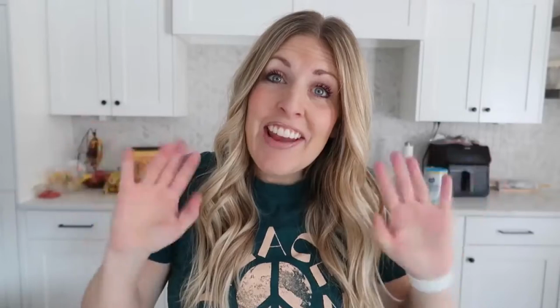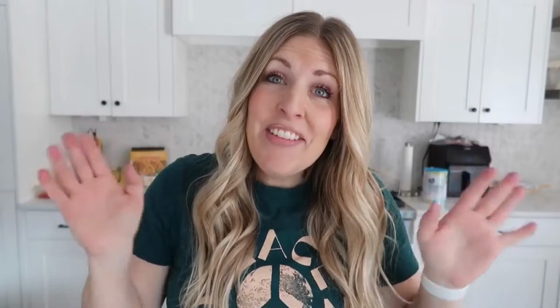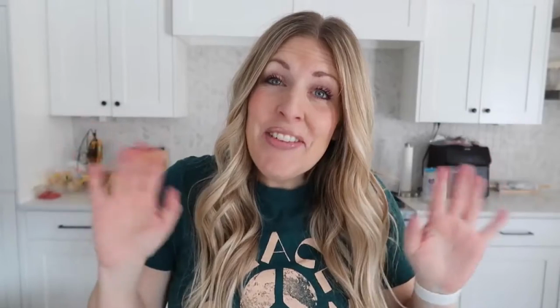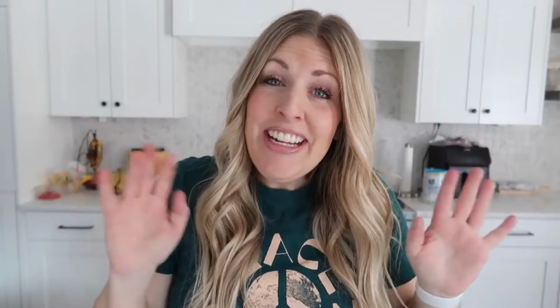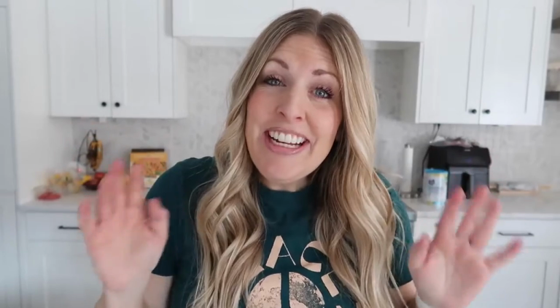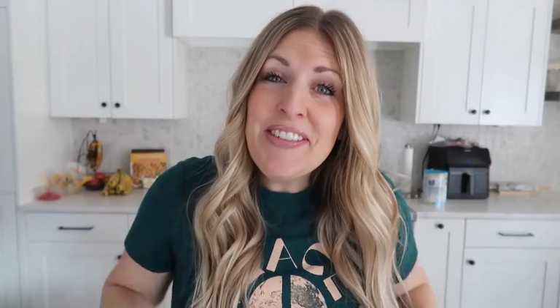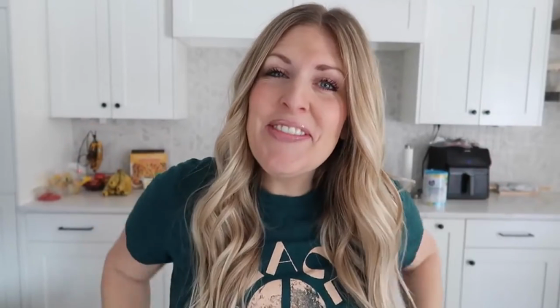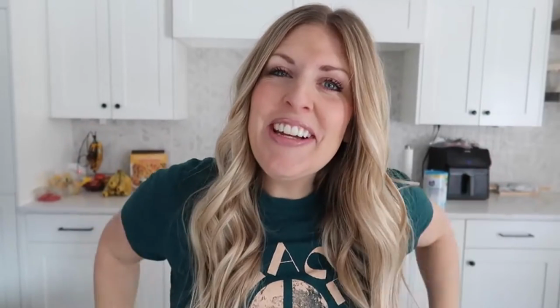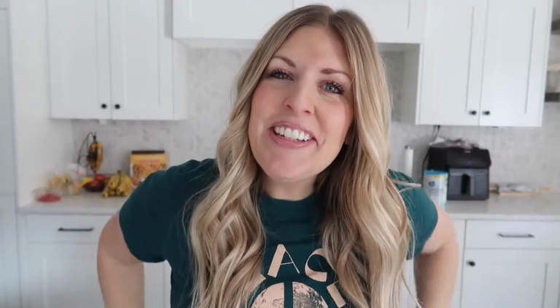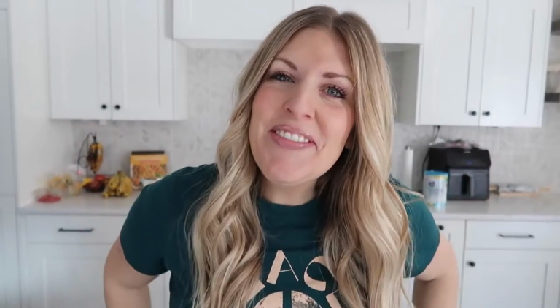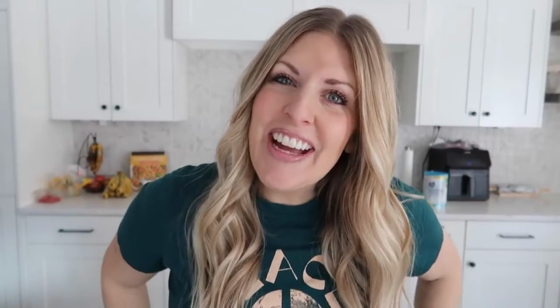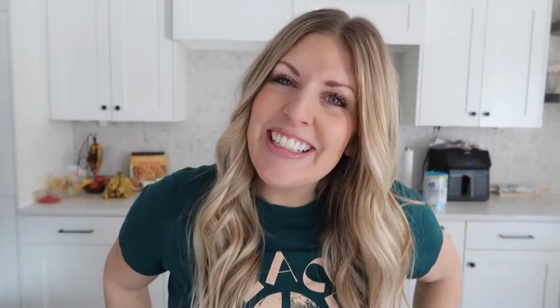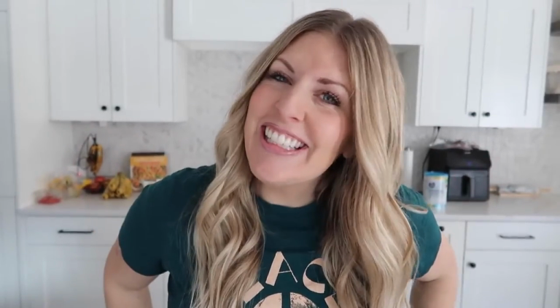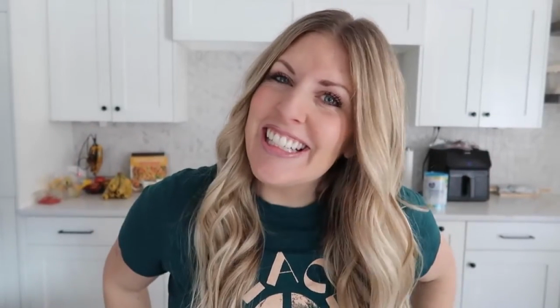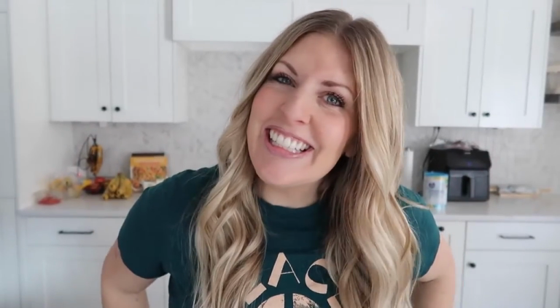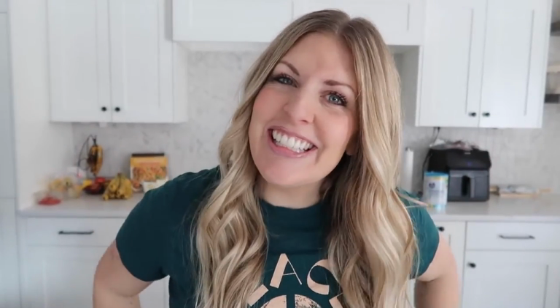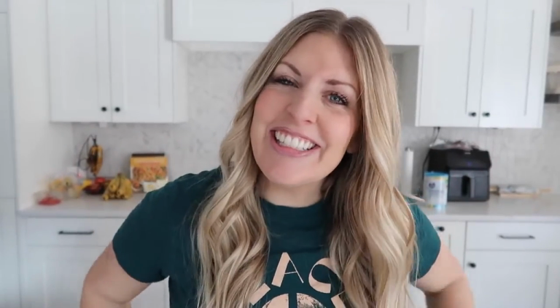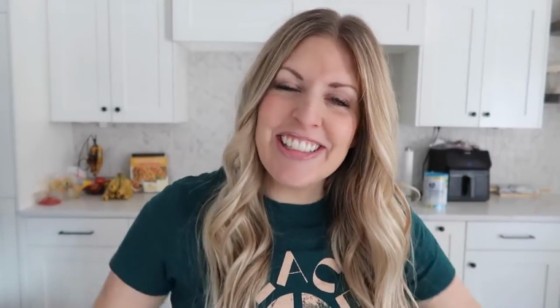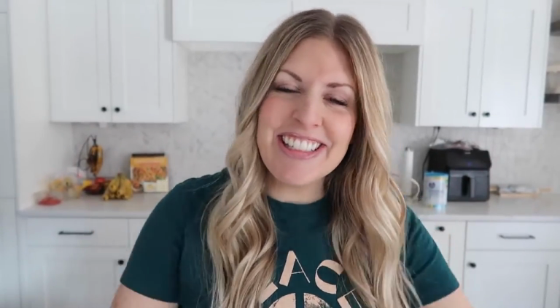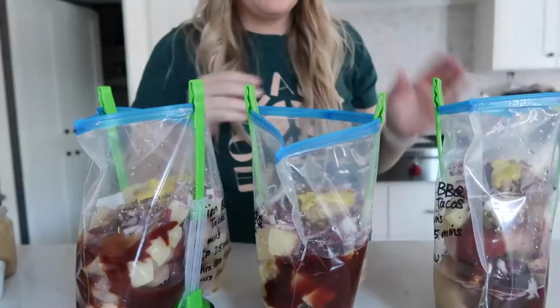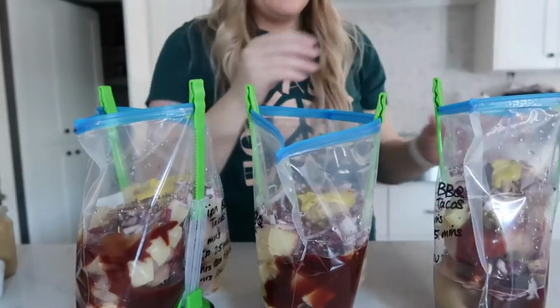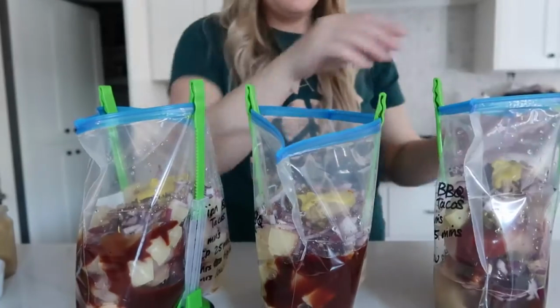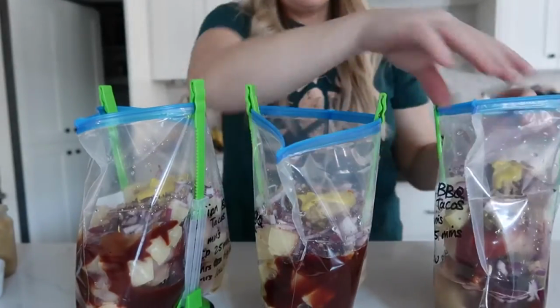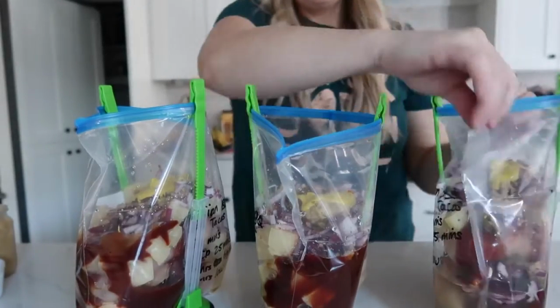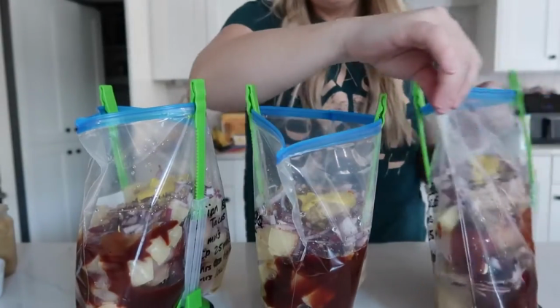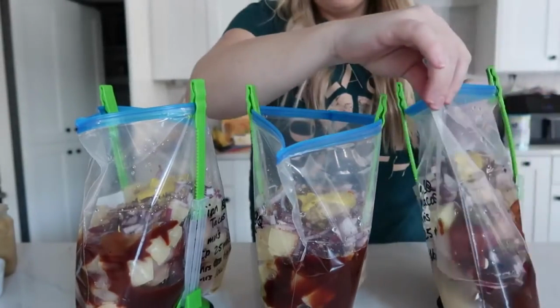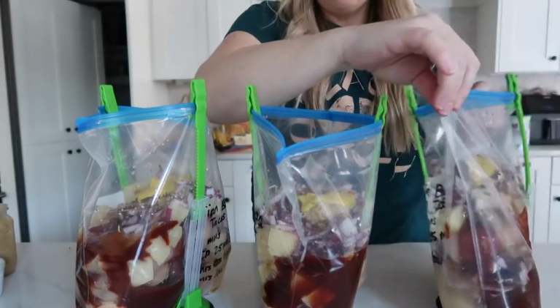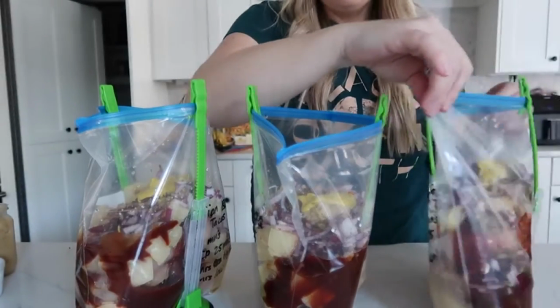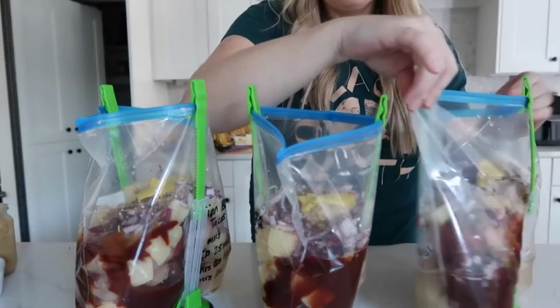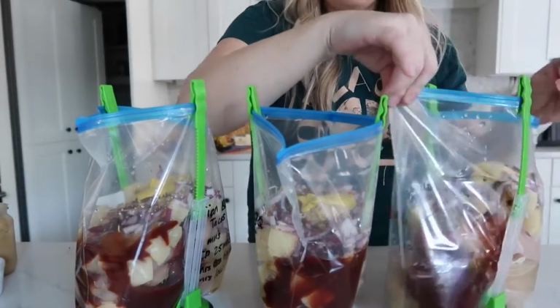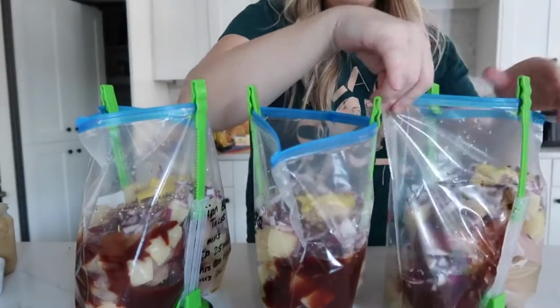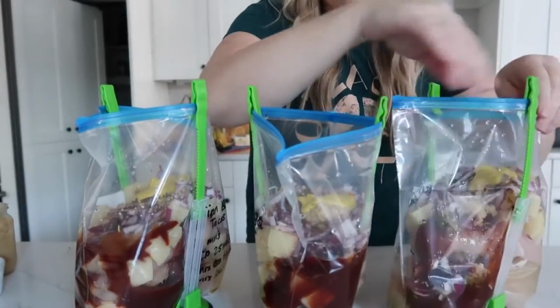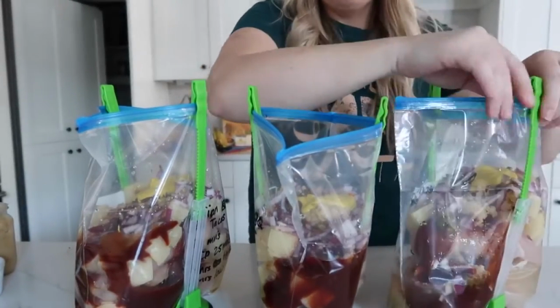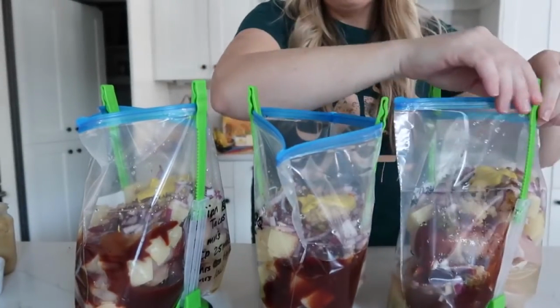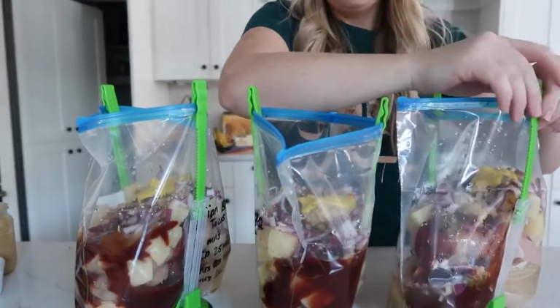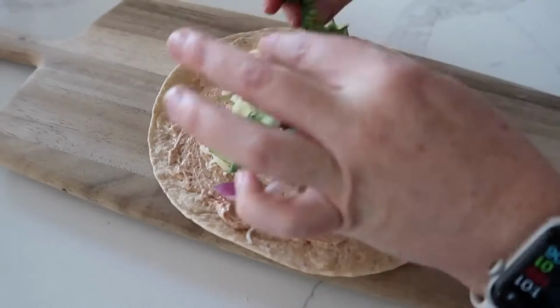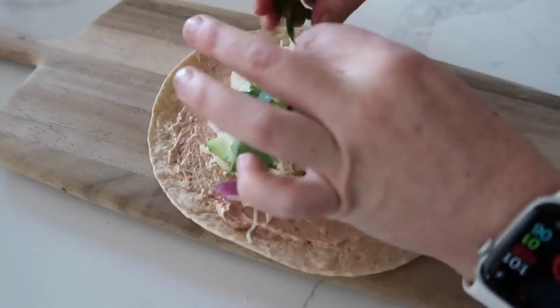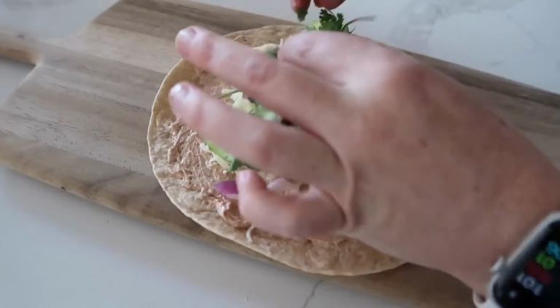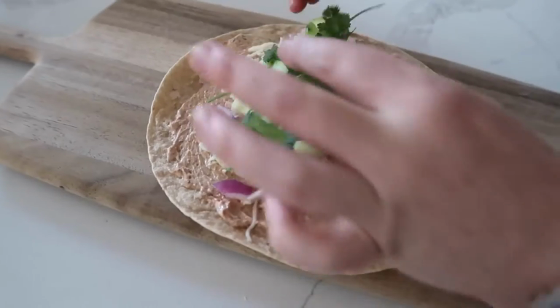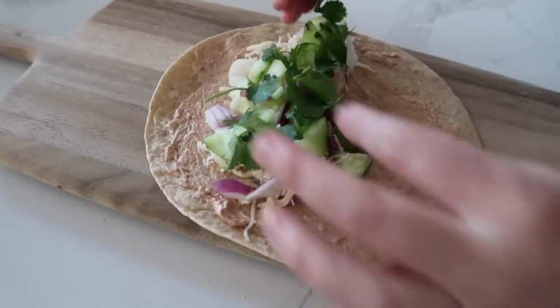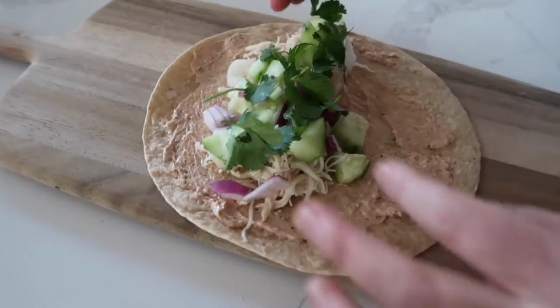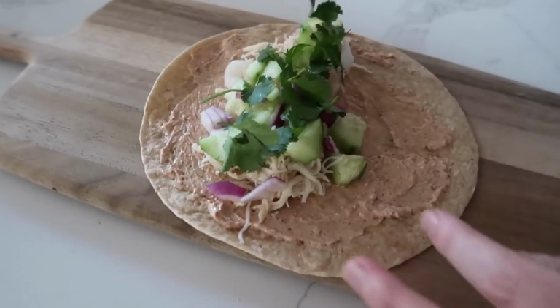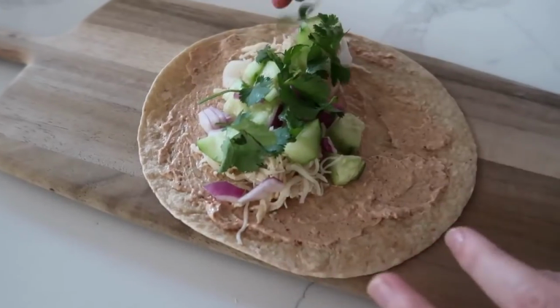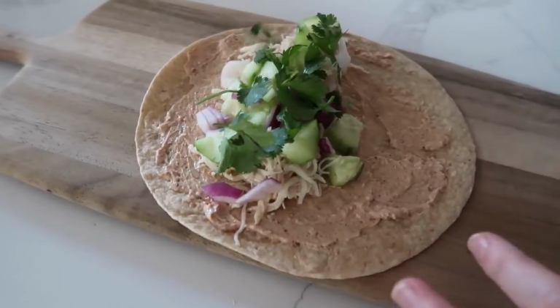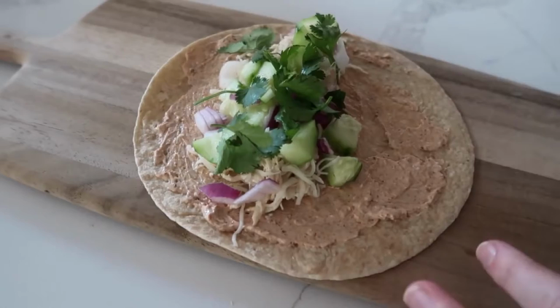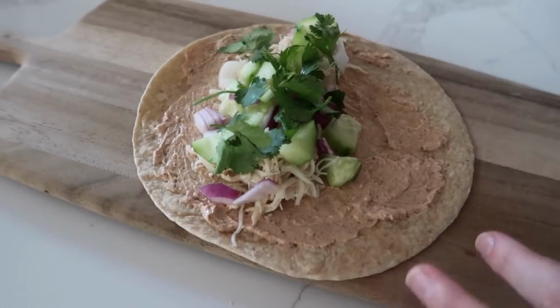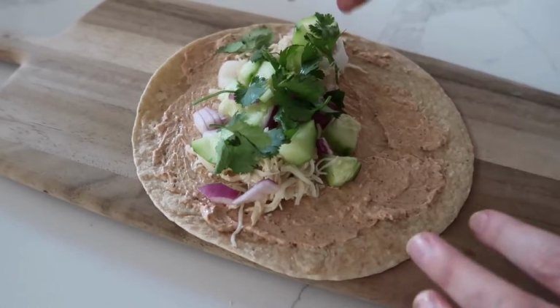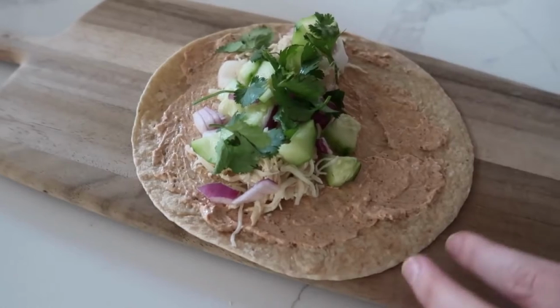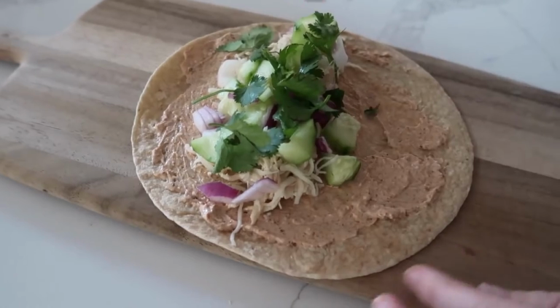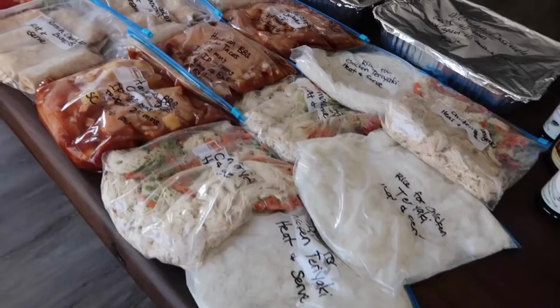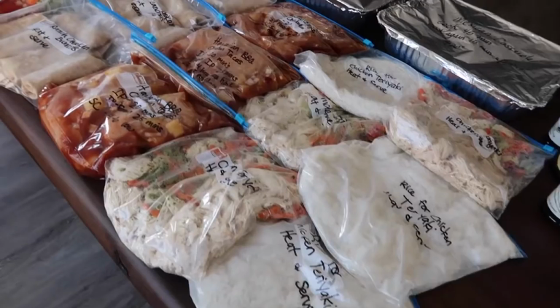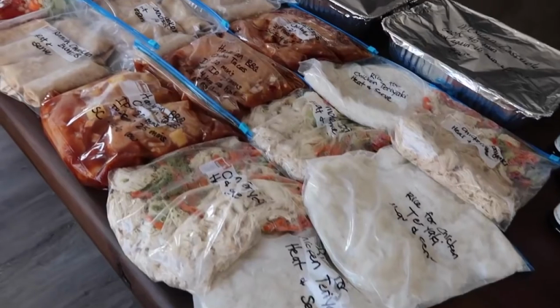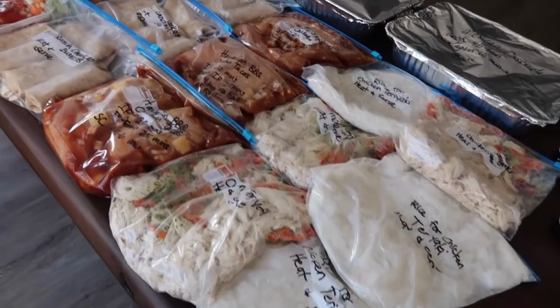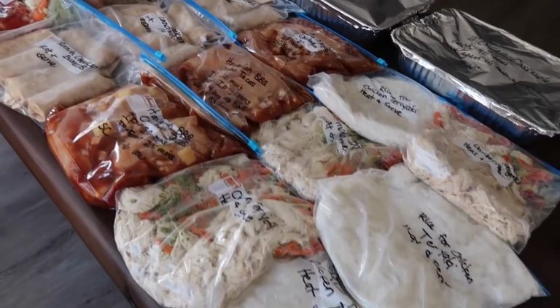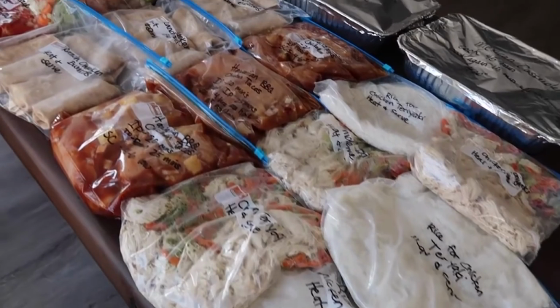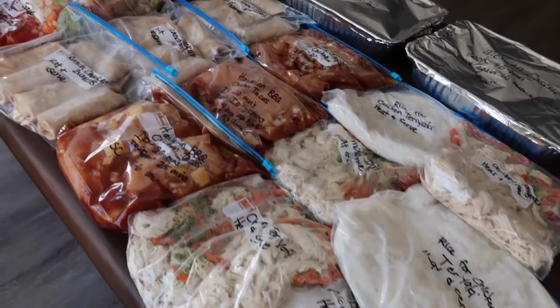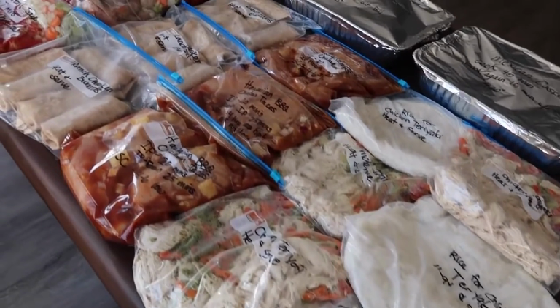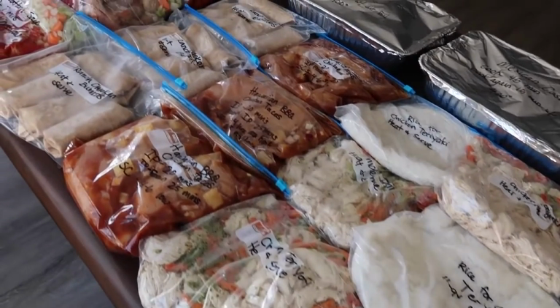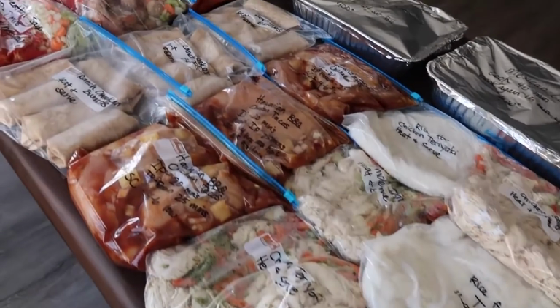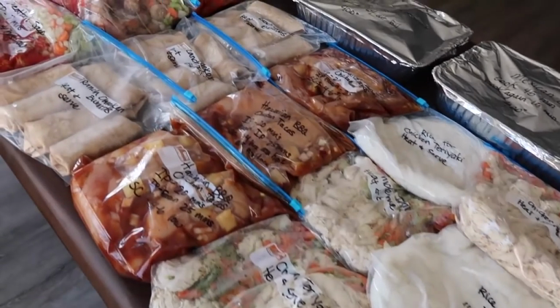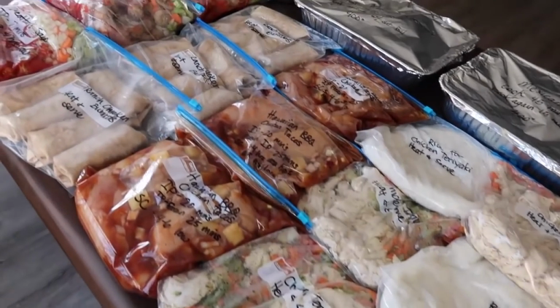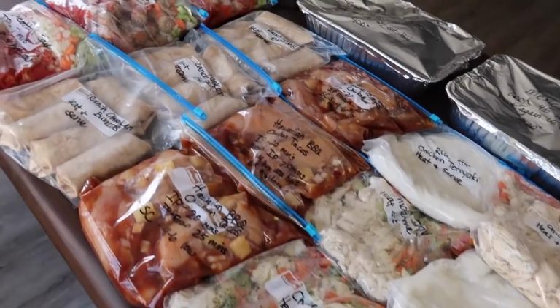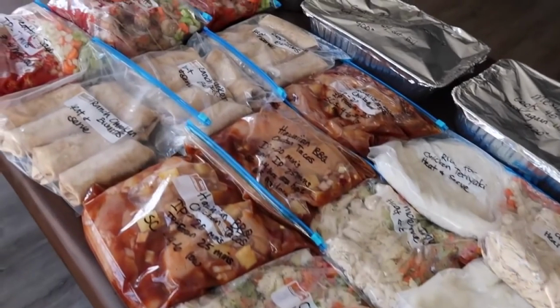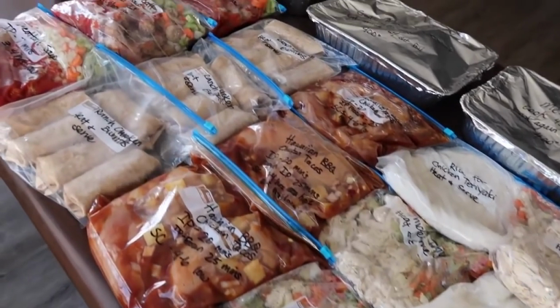Hey everyone, welcome back to Six Sister Stuff. Today I'm going to show you how to make 15 healthier freezer meals at one time.